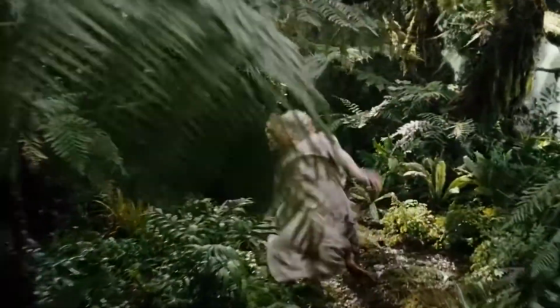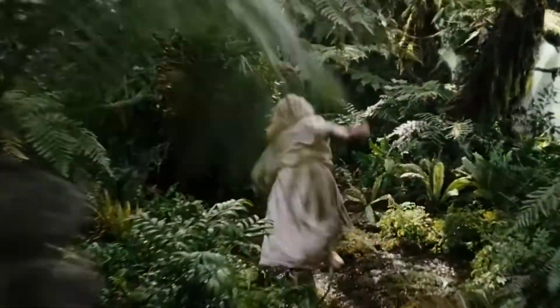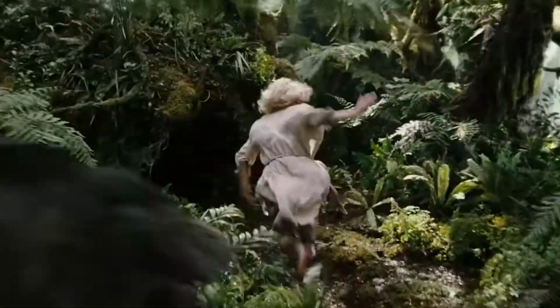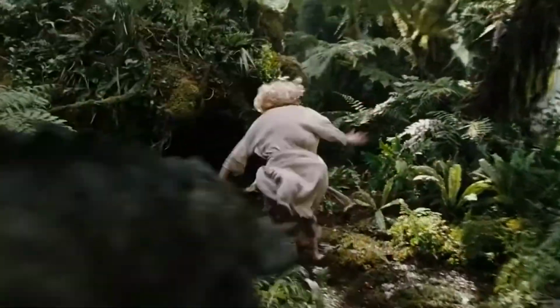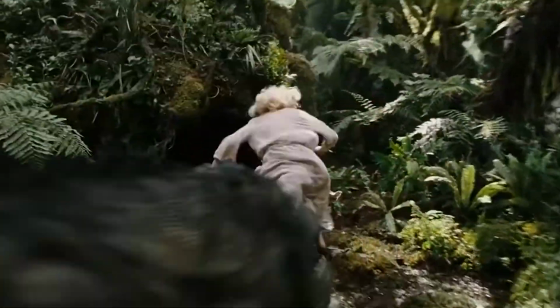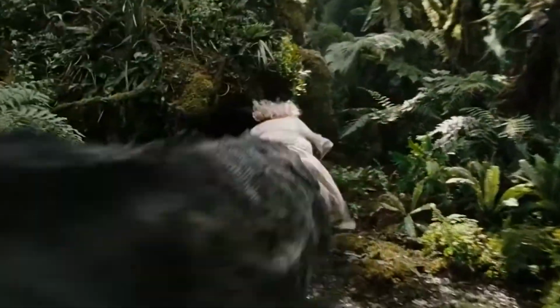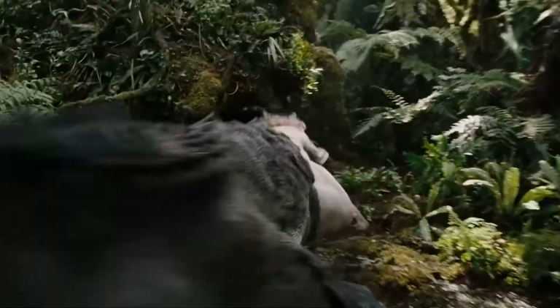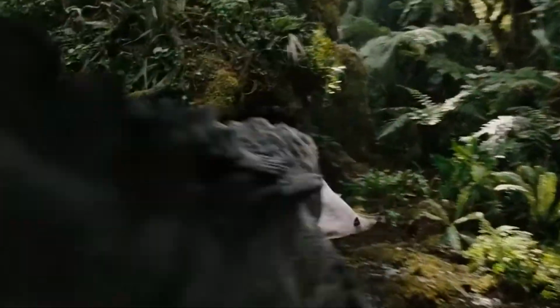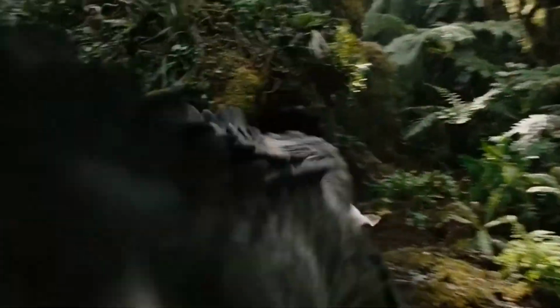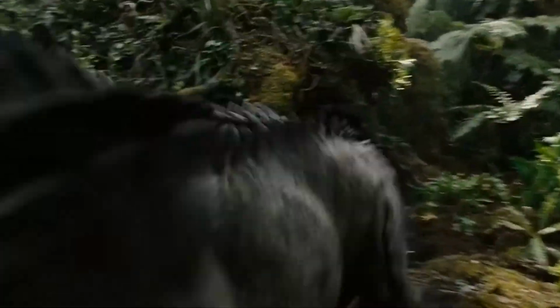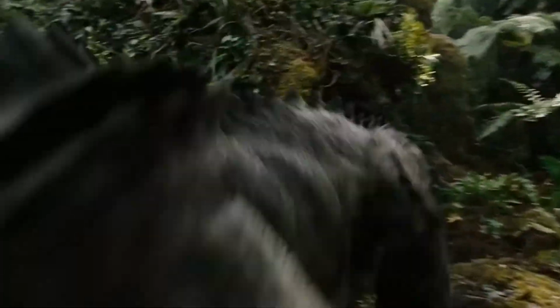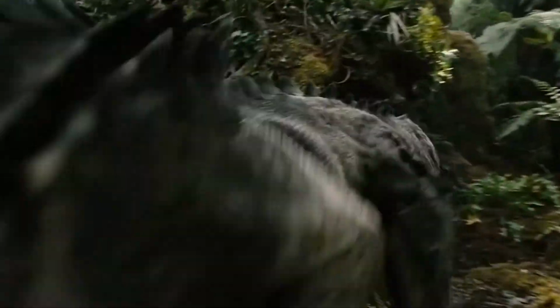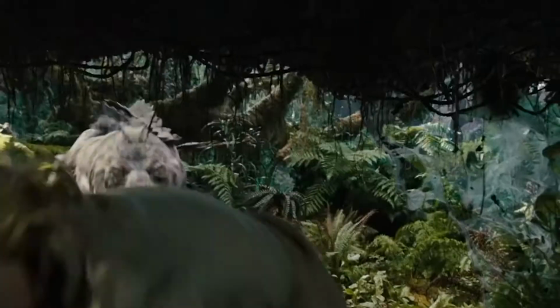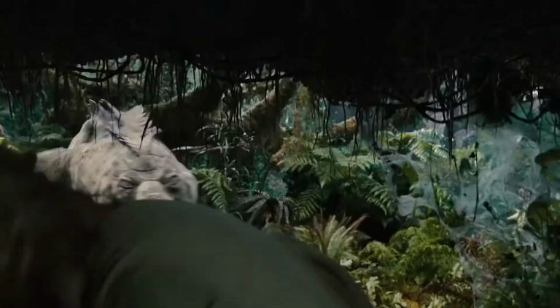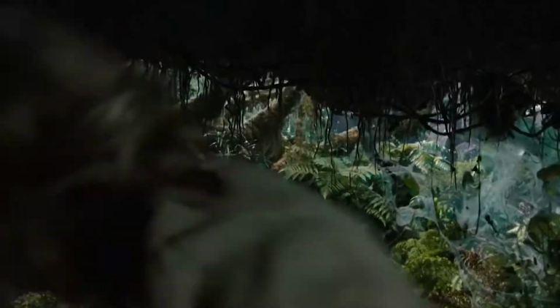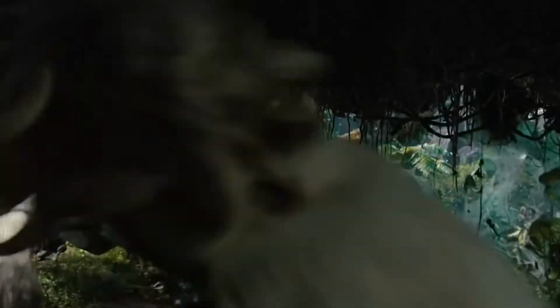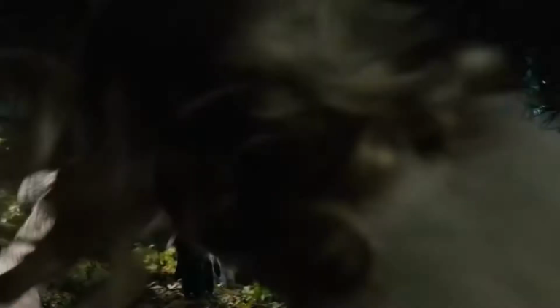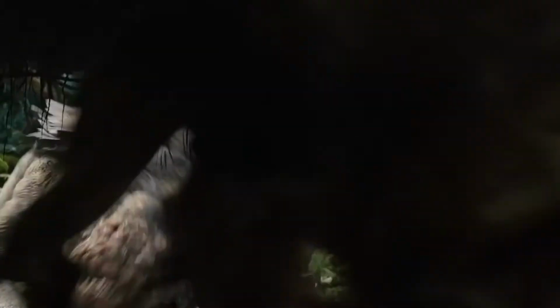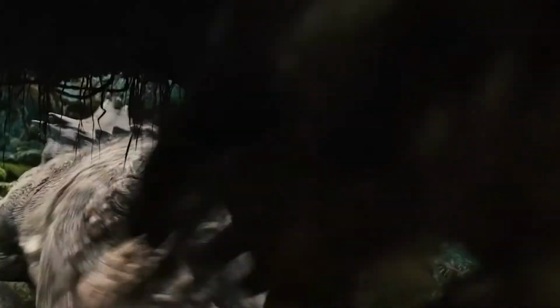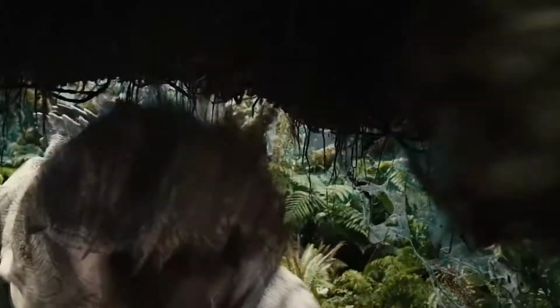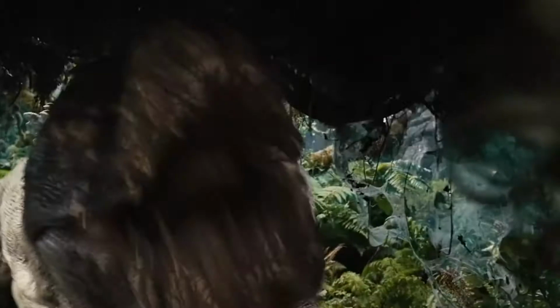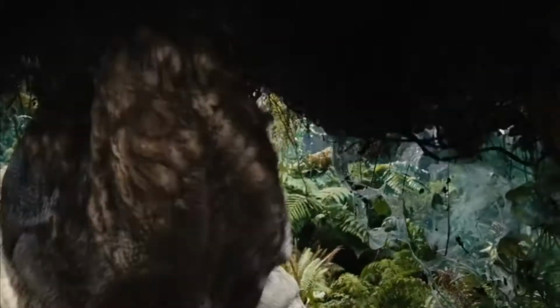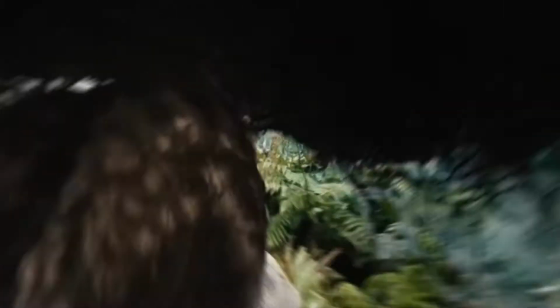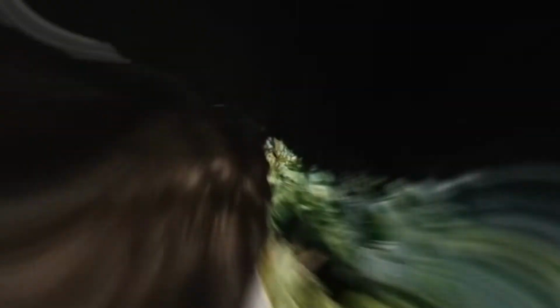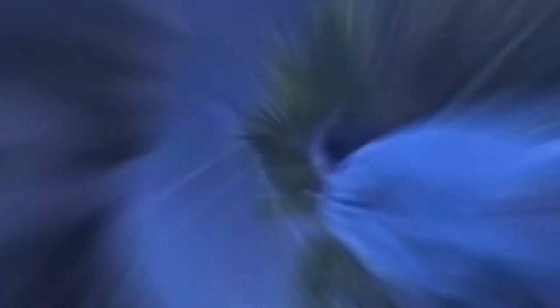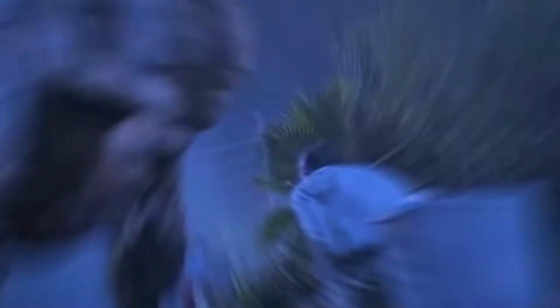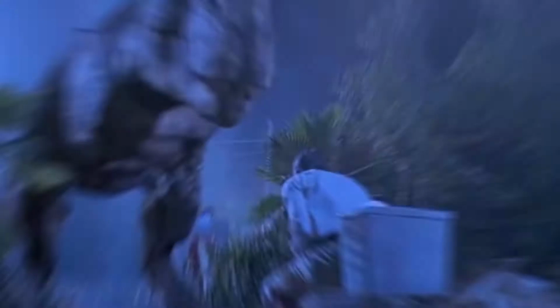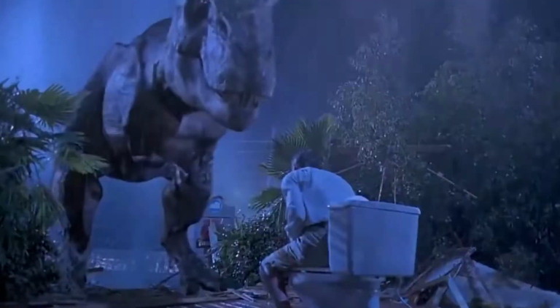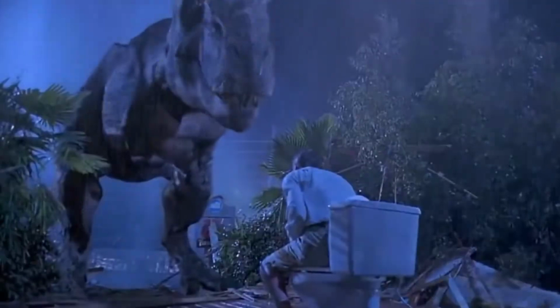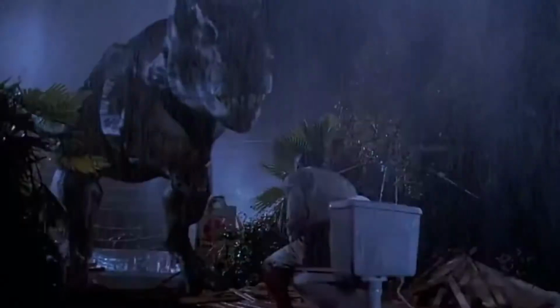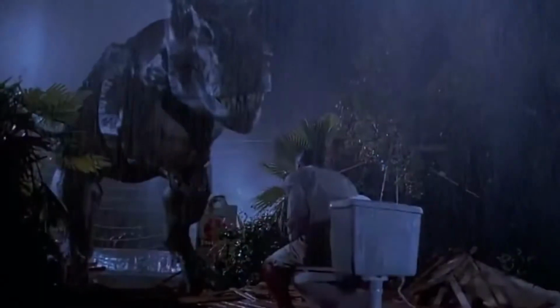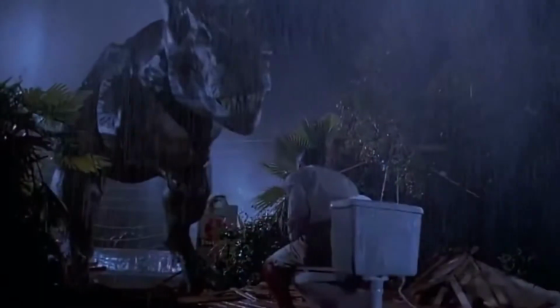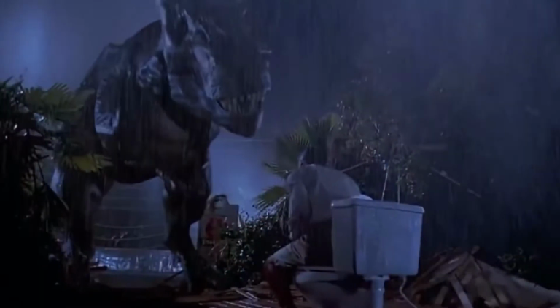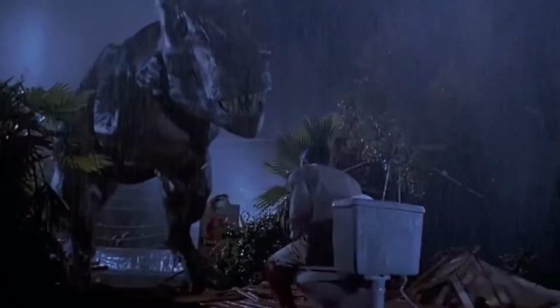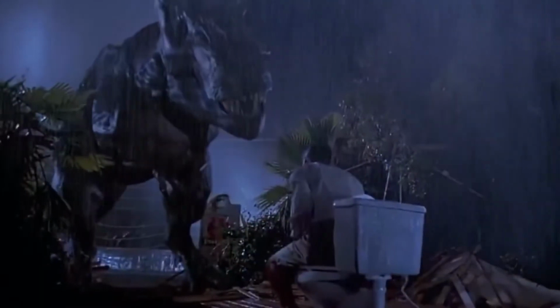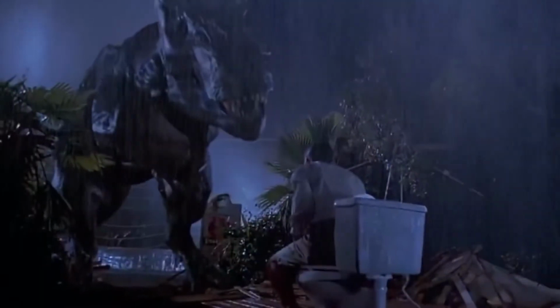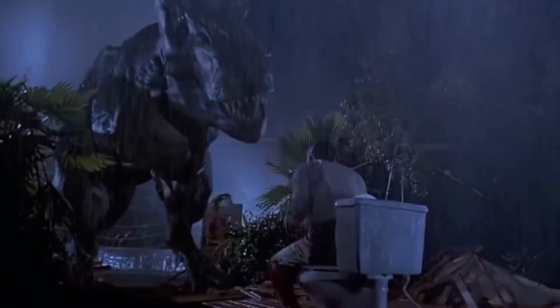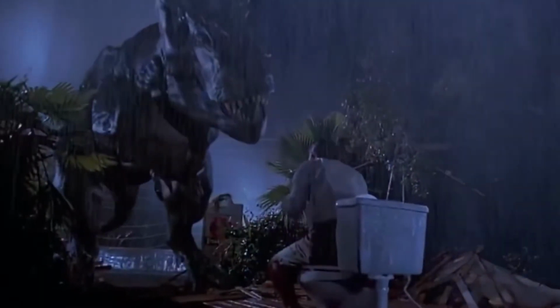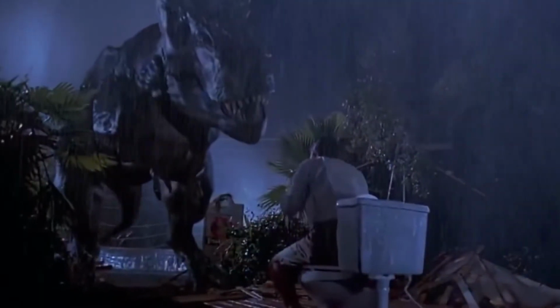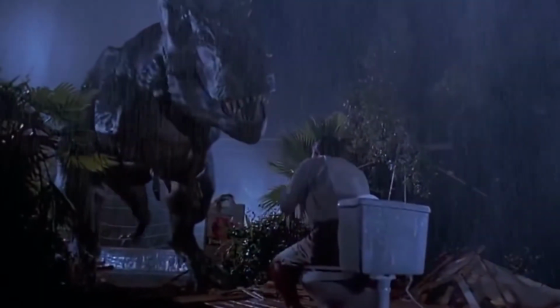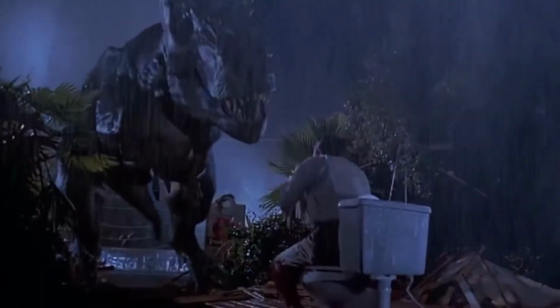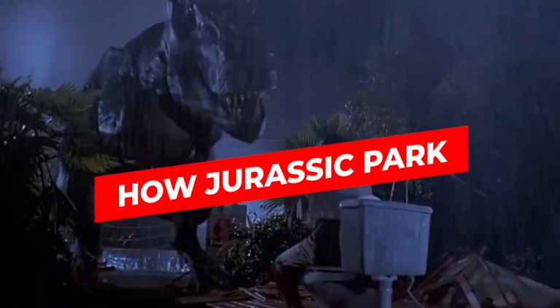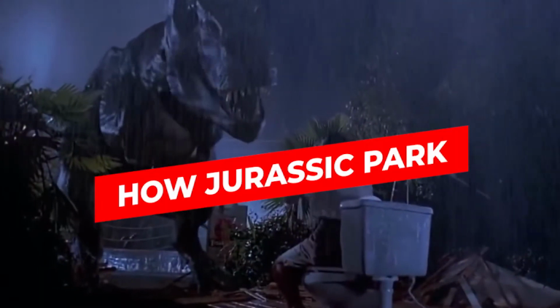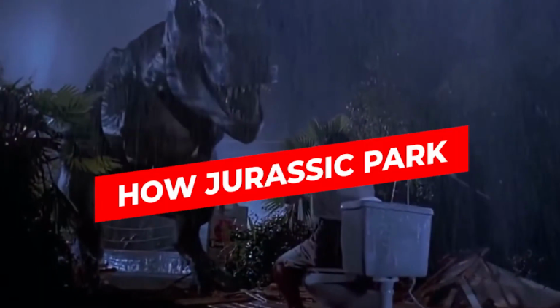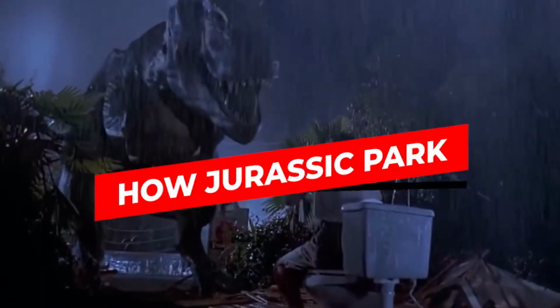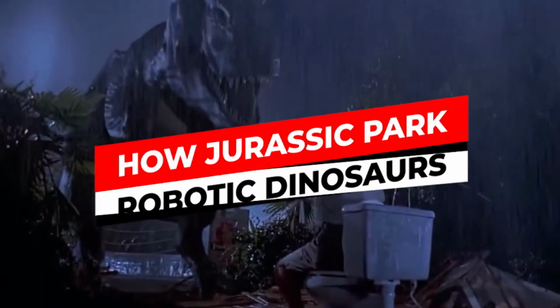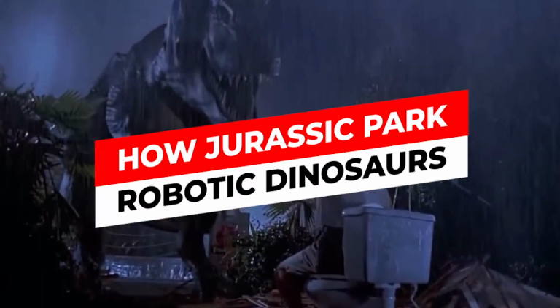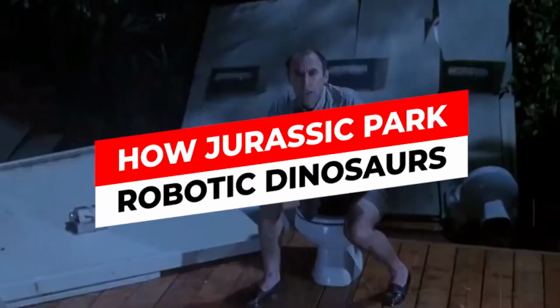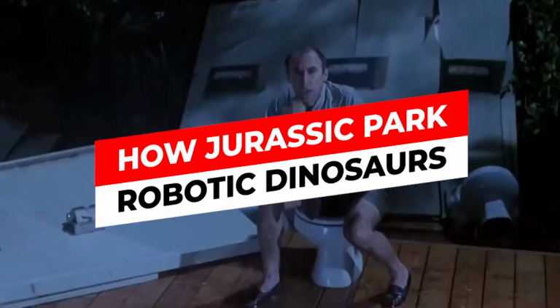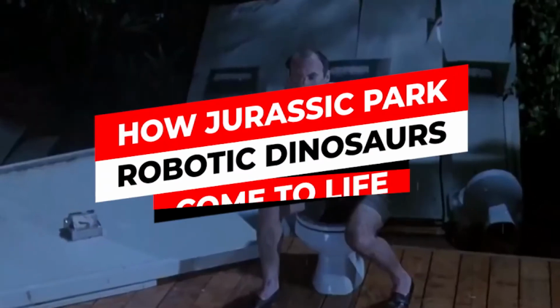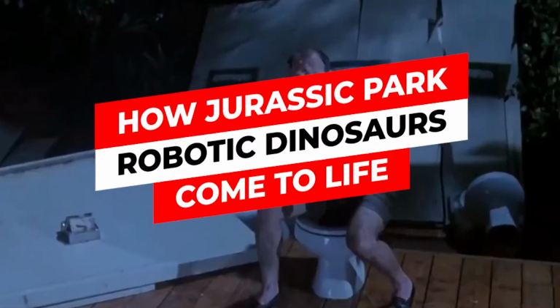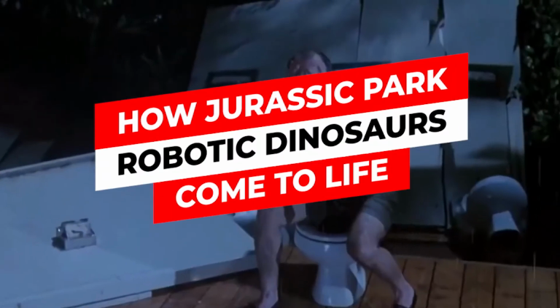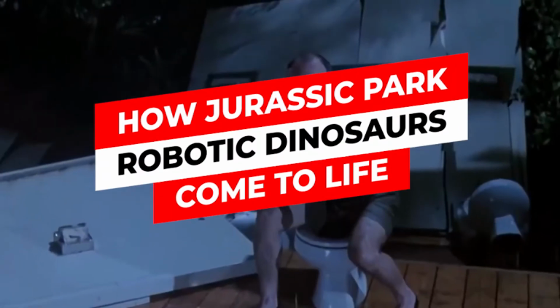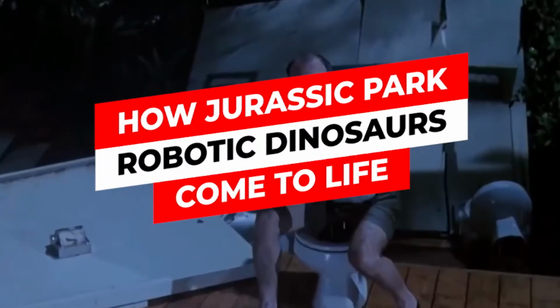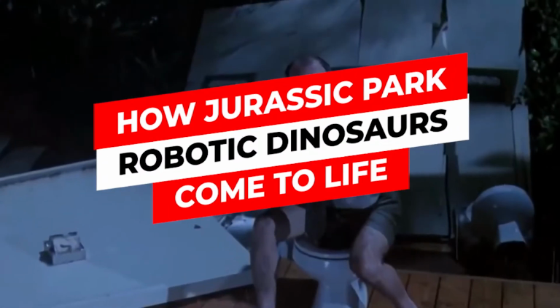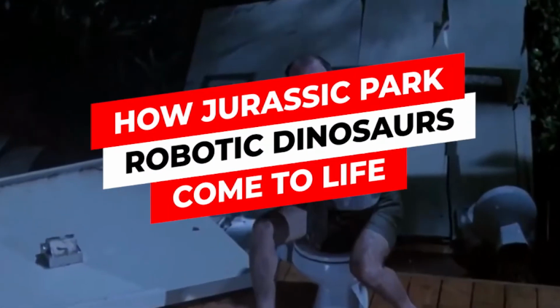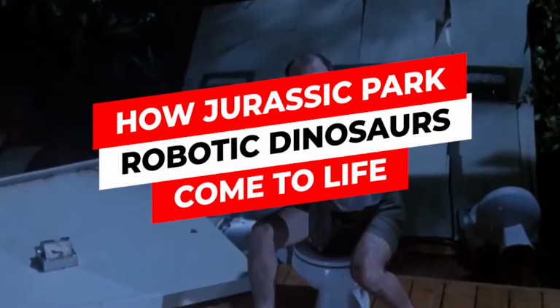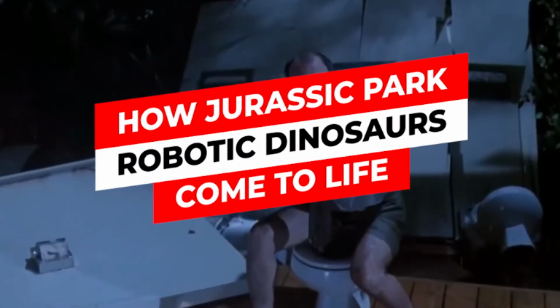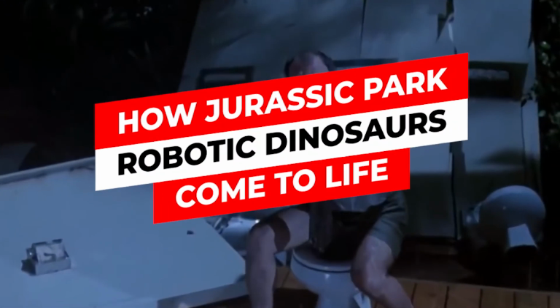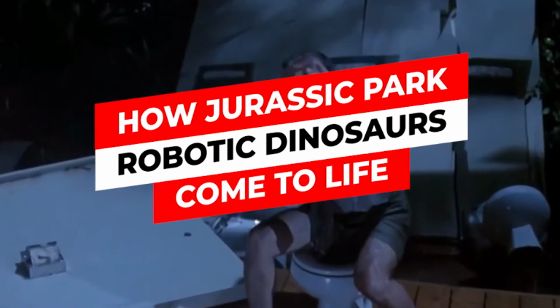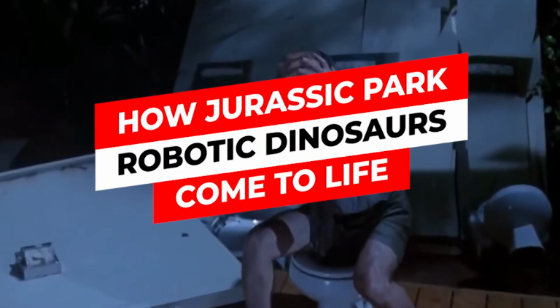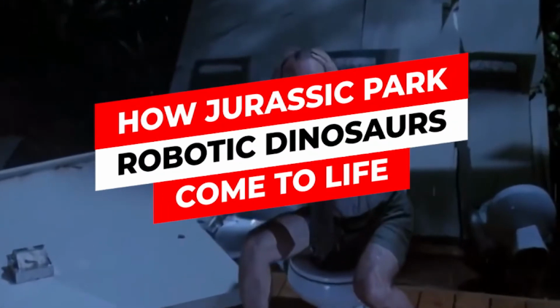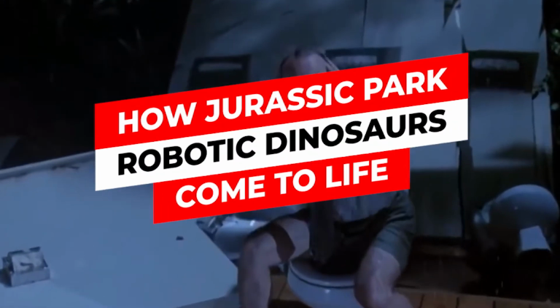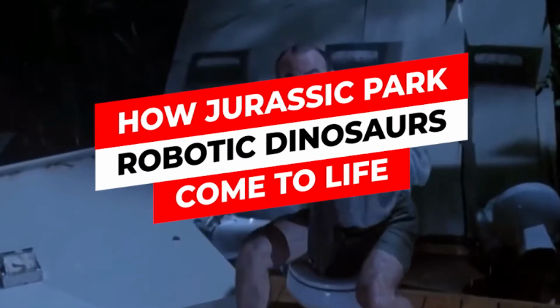Hey guys, welcome back to the channel. For this video we'll be talking about how Jurassic Park's robotic dinosaurs come to life.